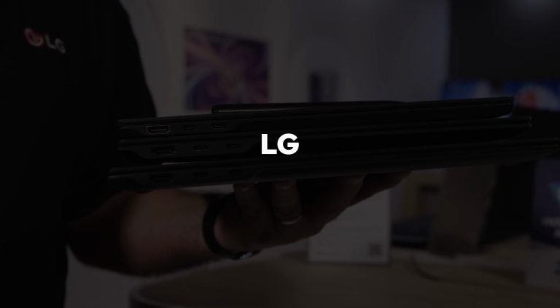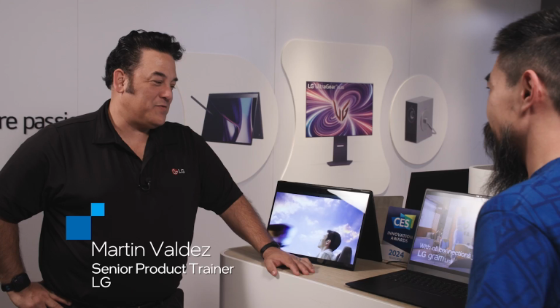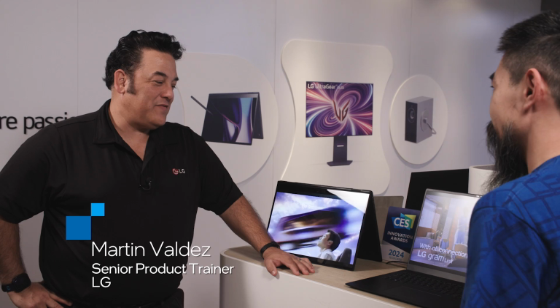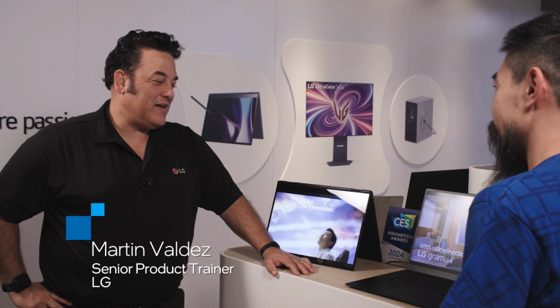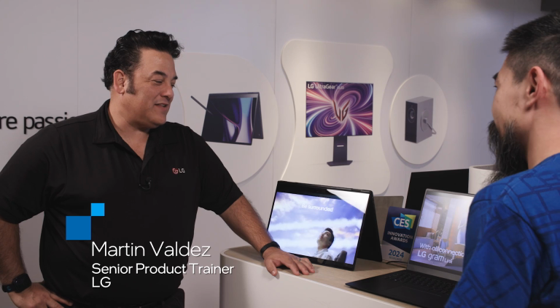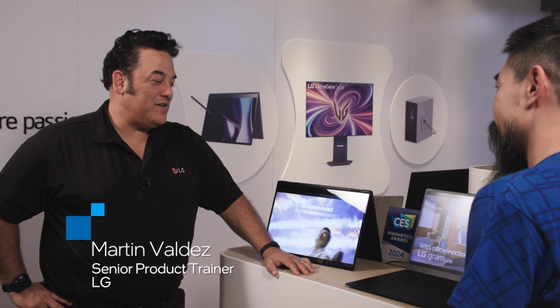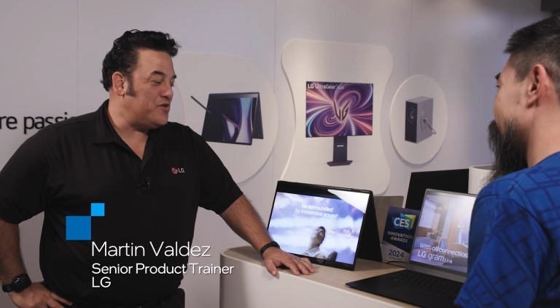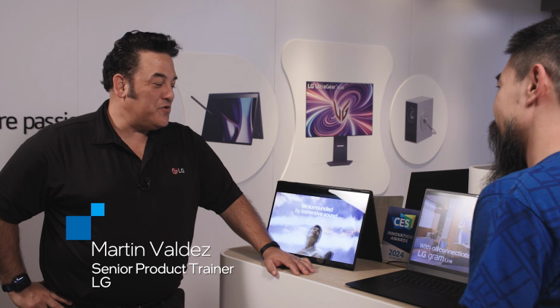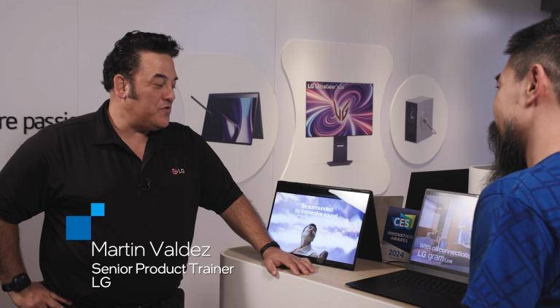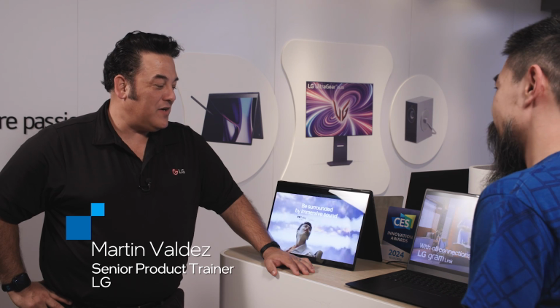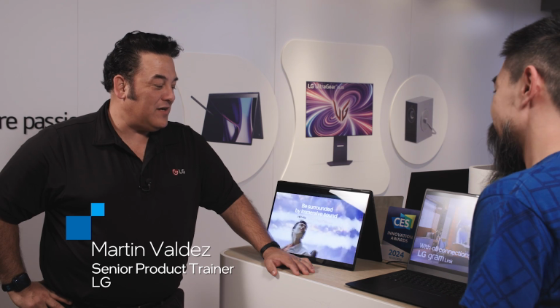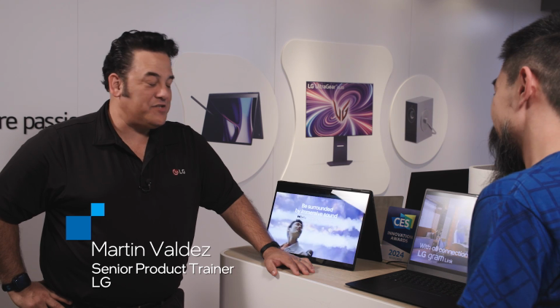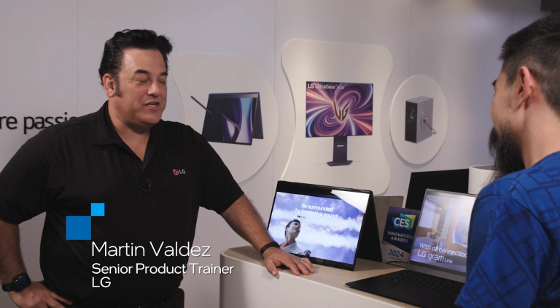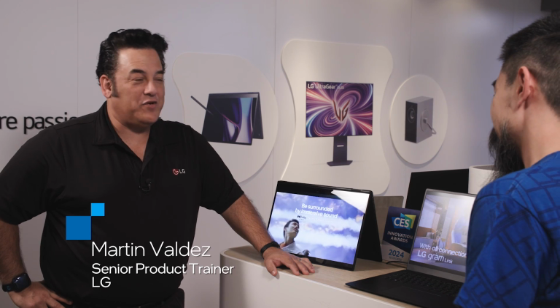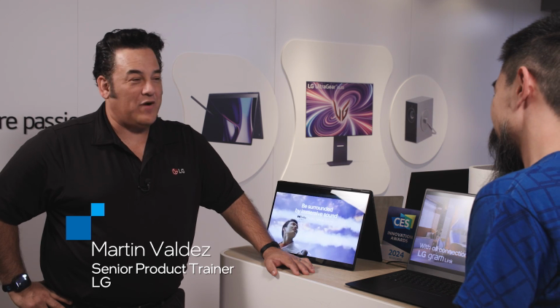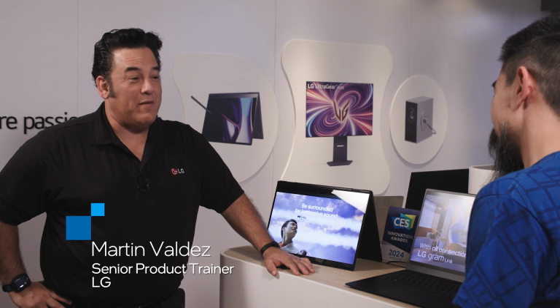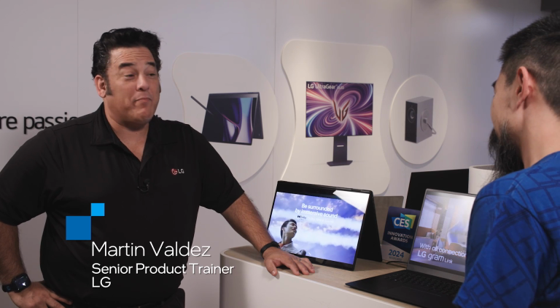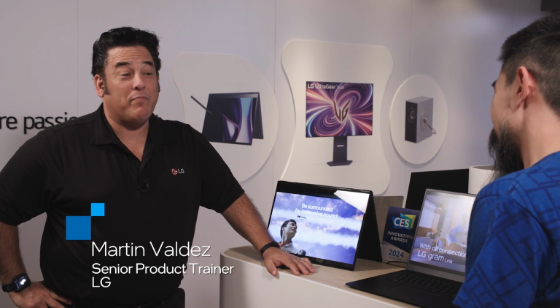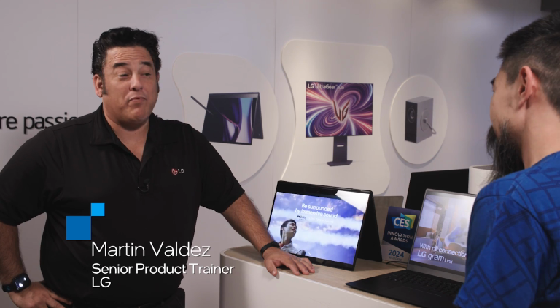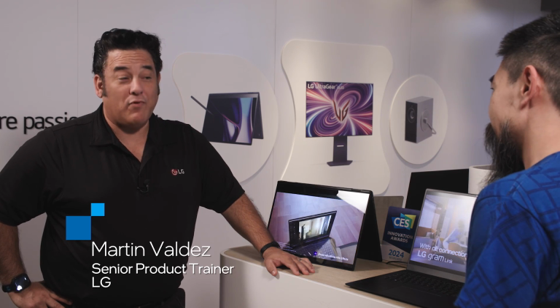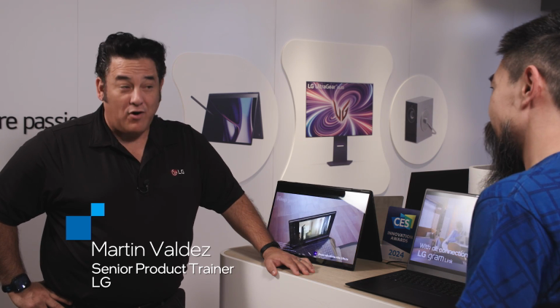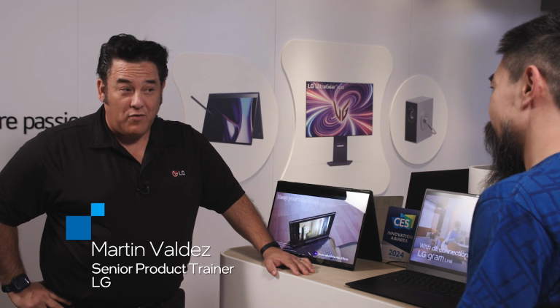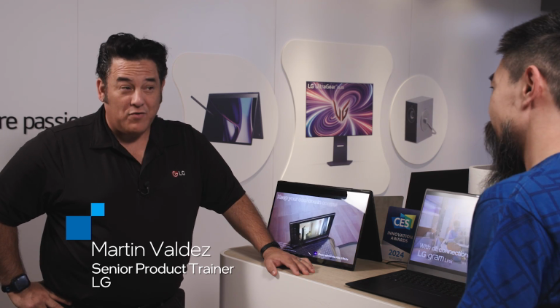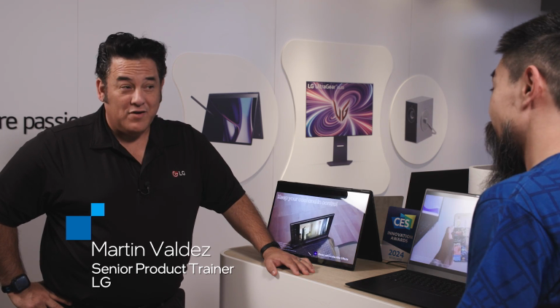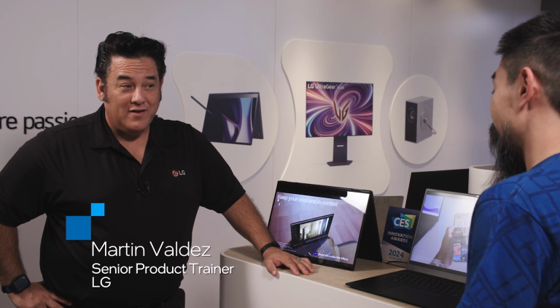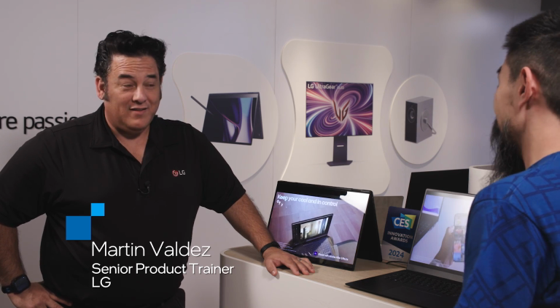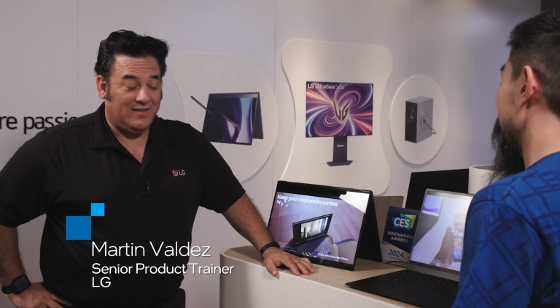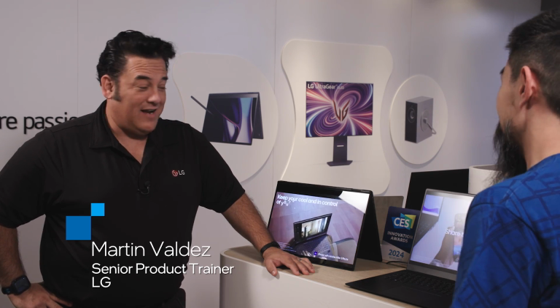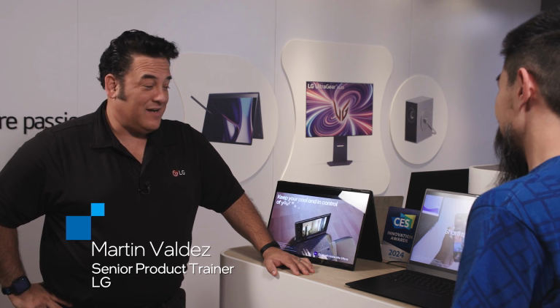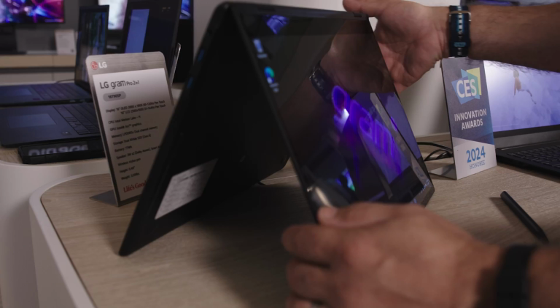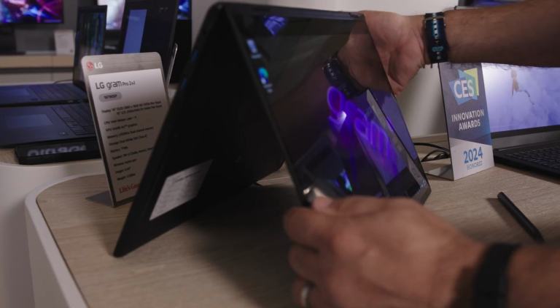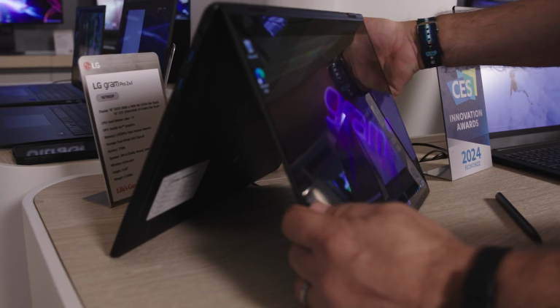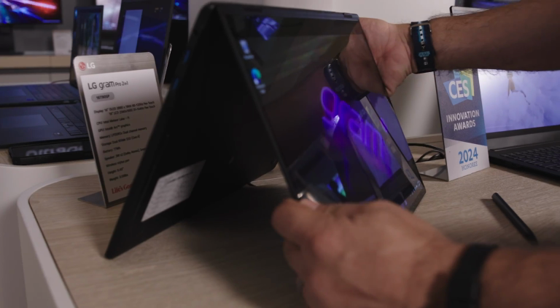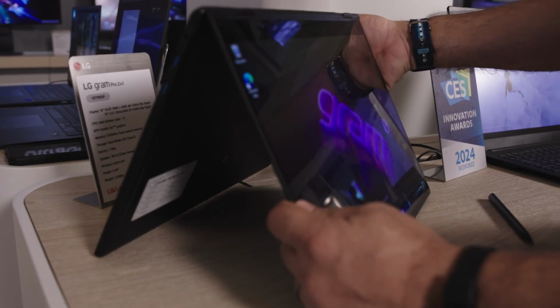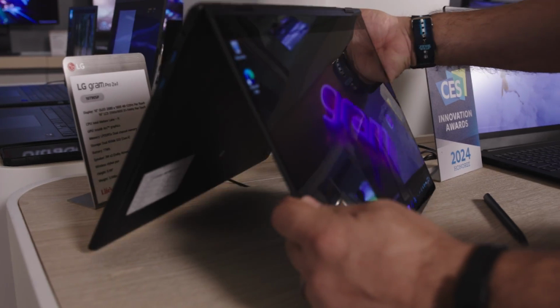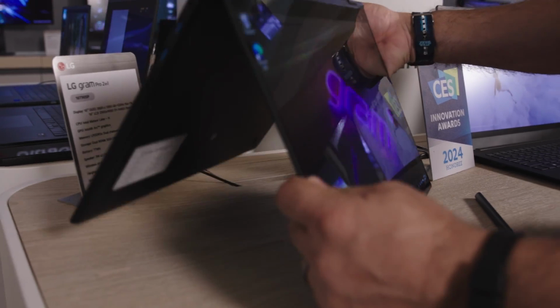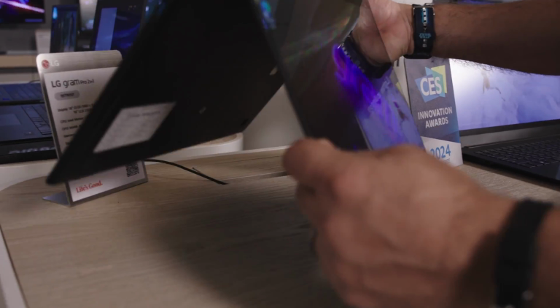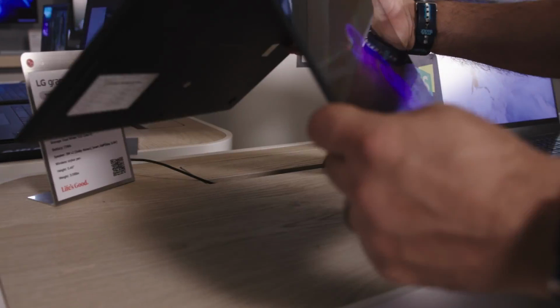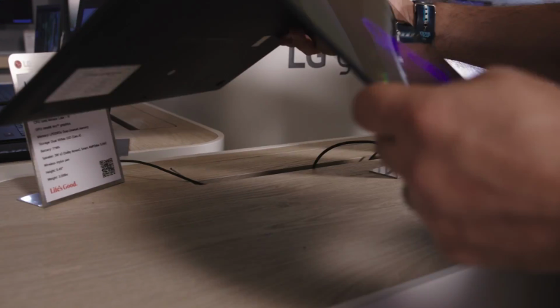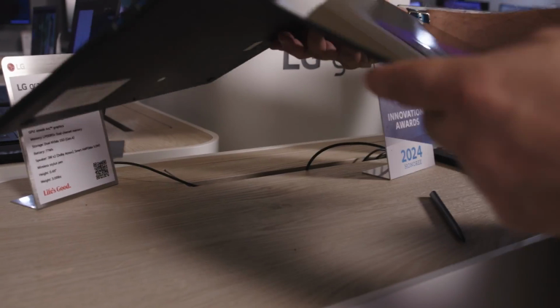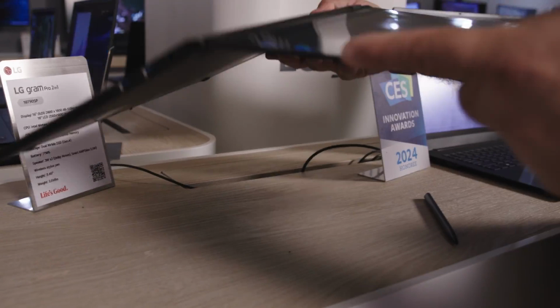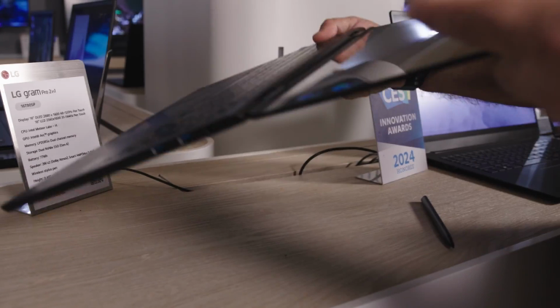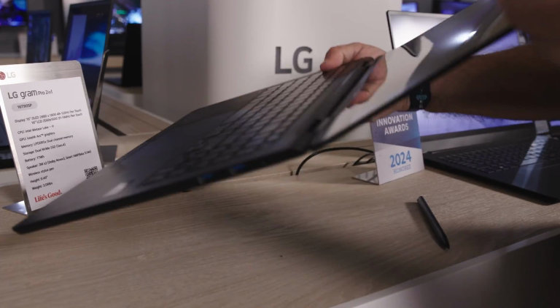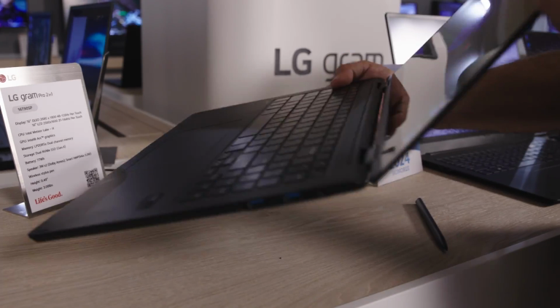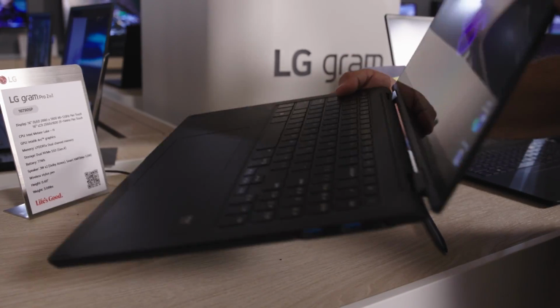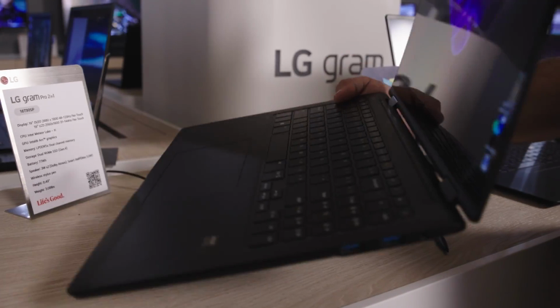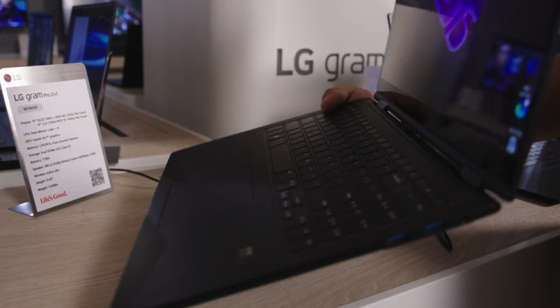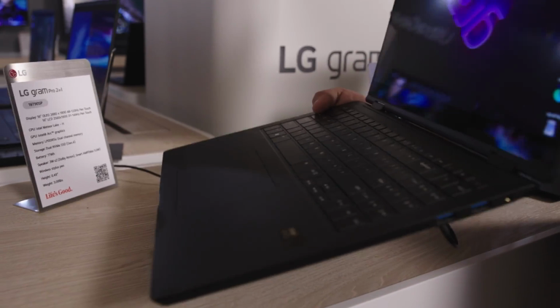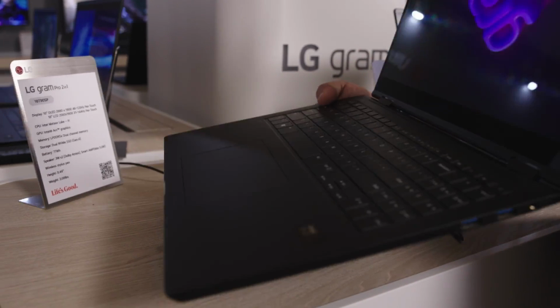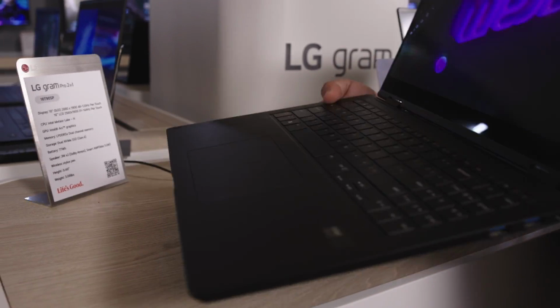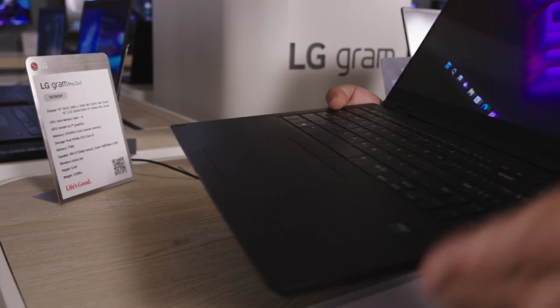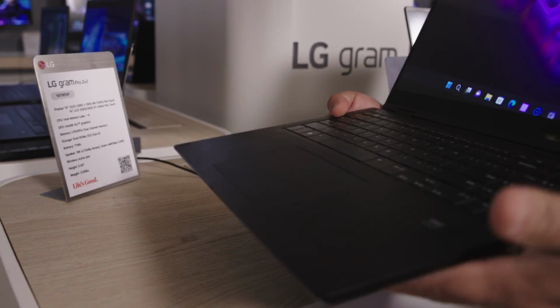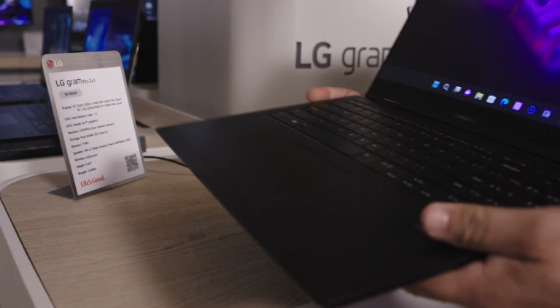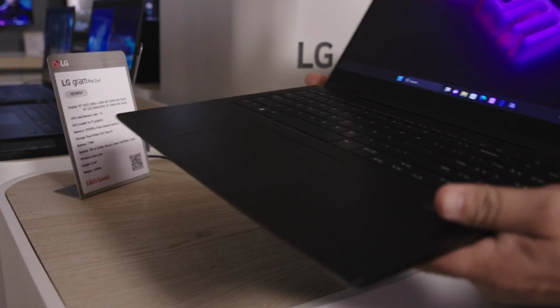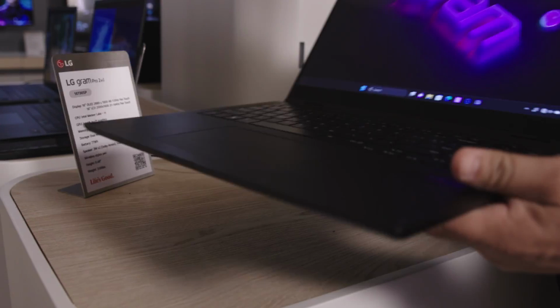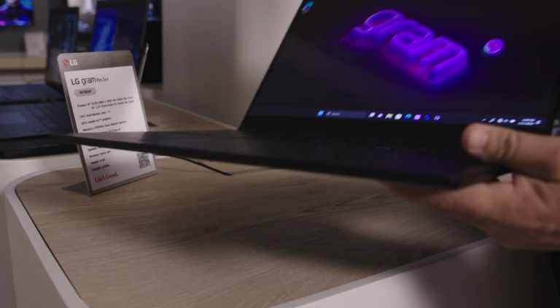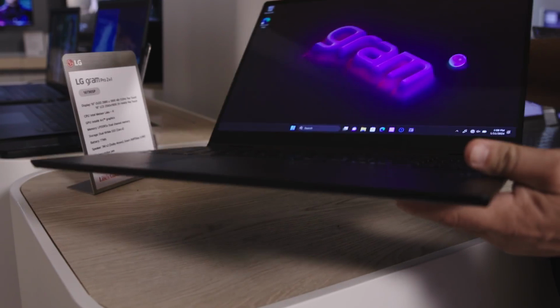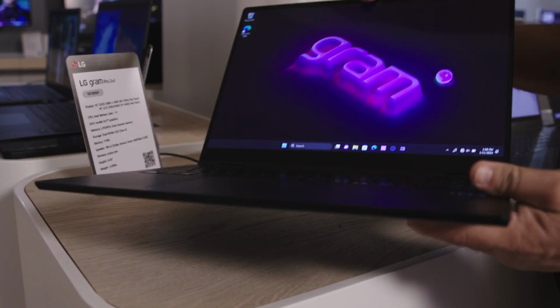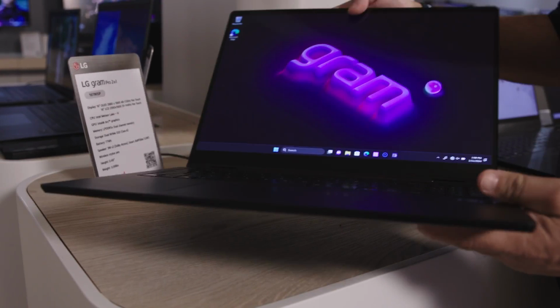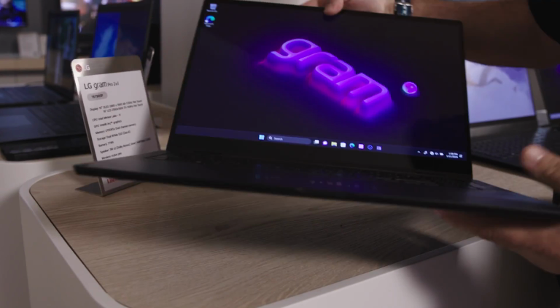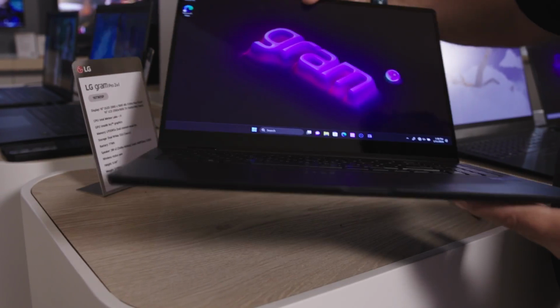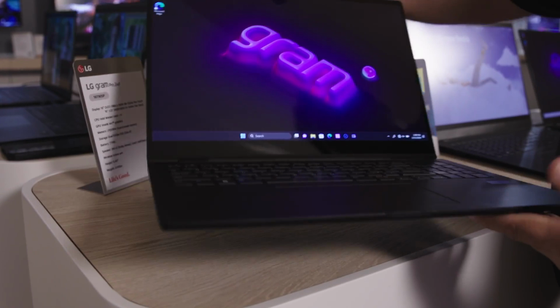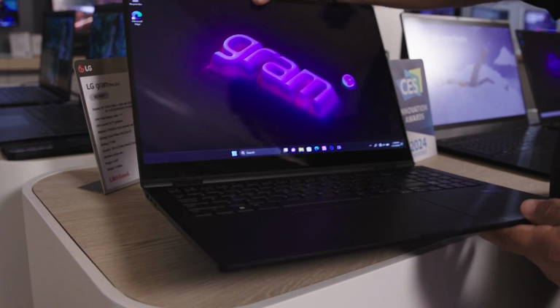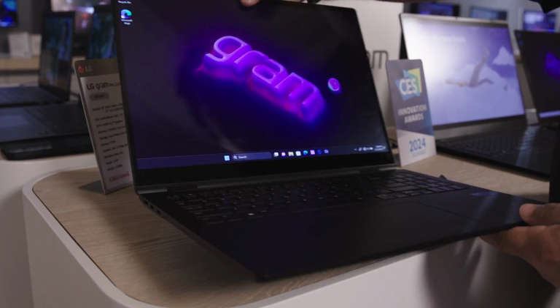We've got the new LG Gram Pro lineup. They're all less than three pounds. This one is OLED, but it's also a two-in-one.